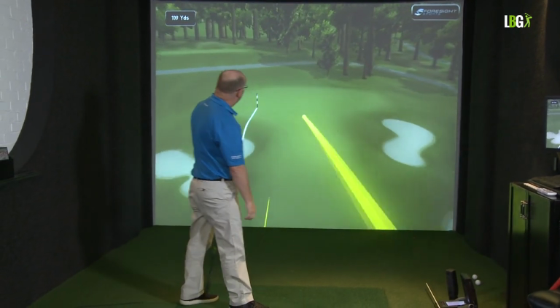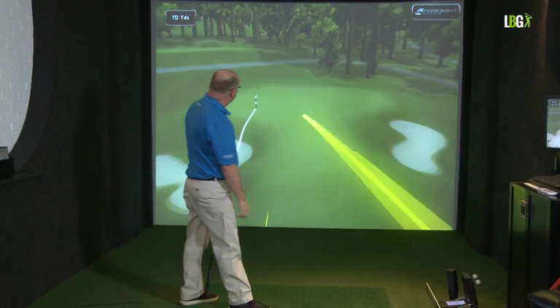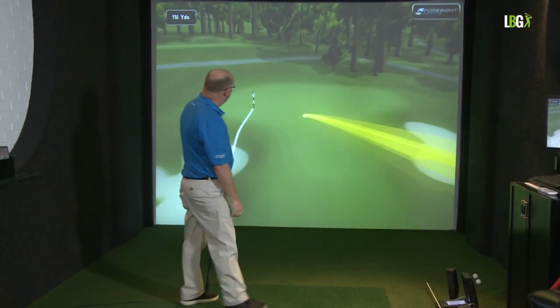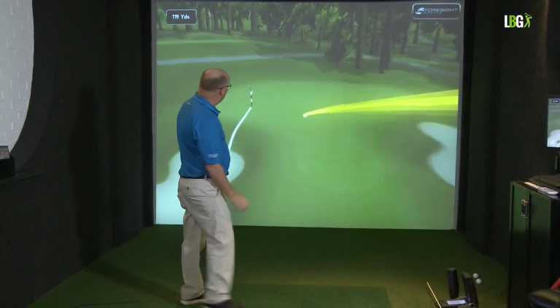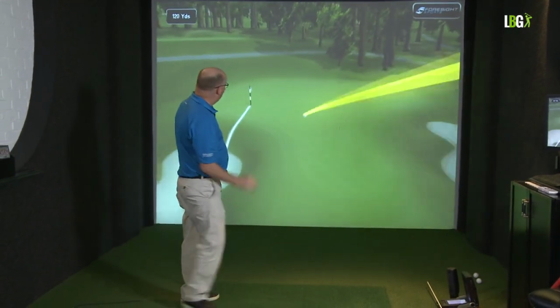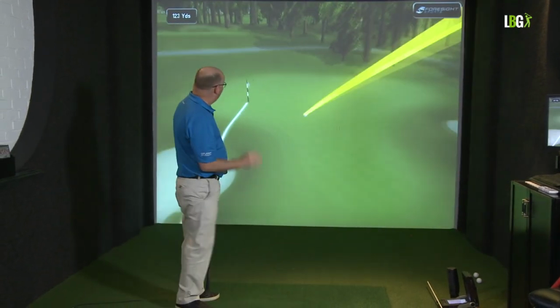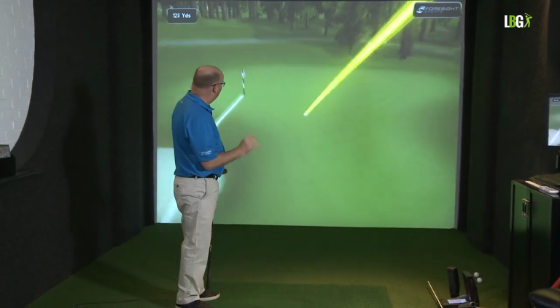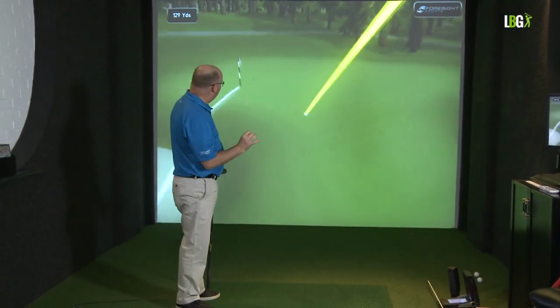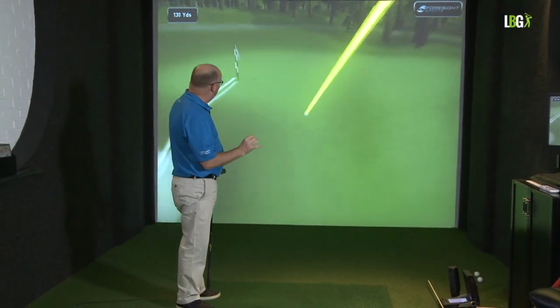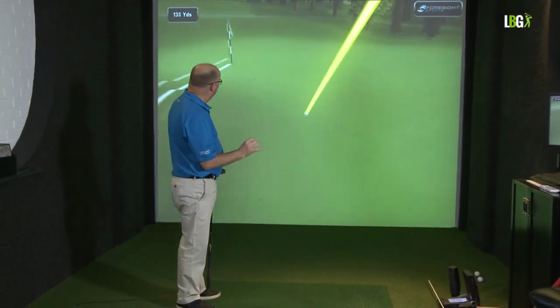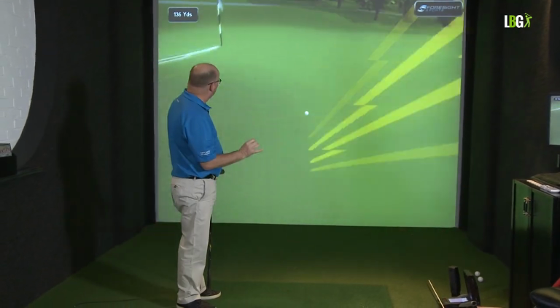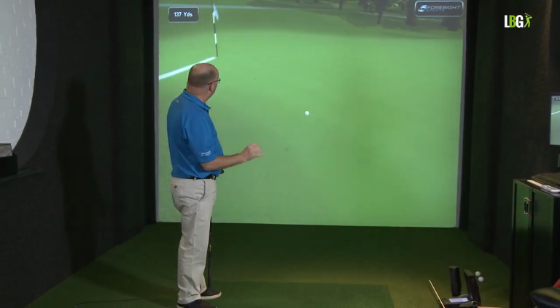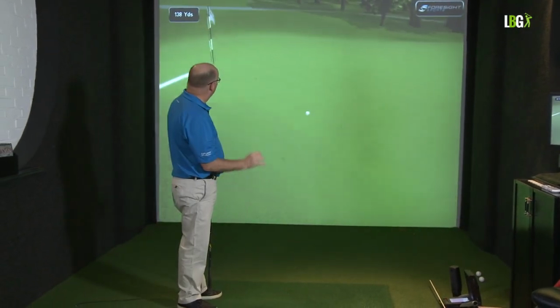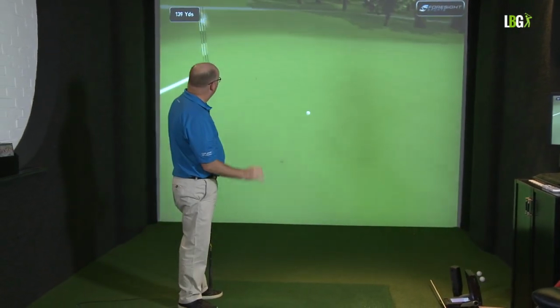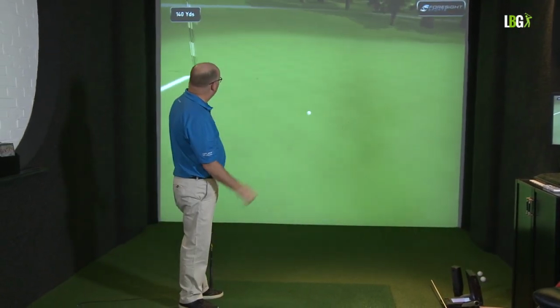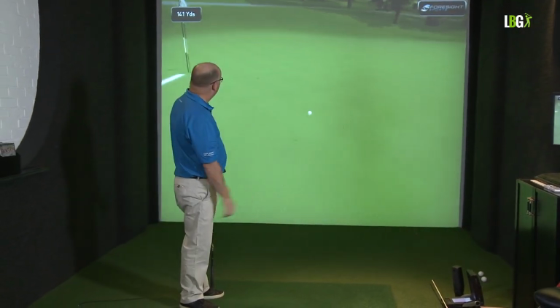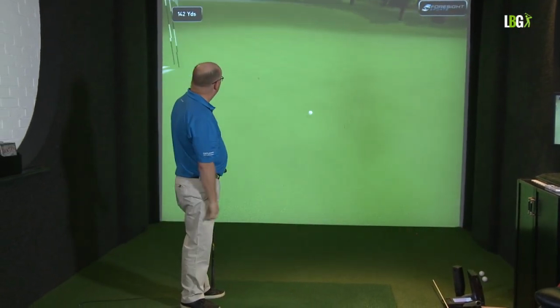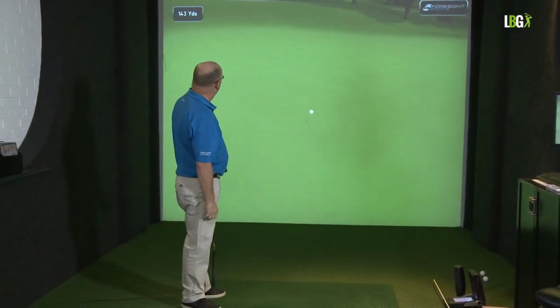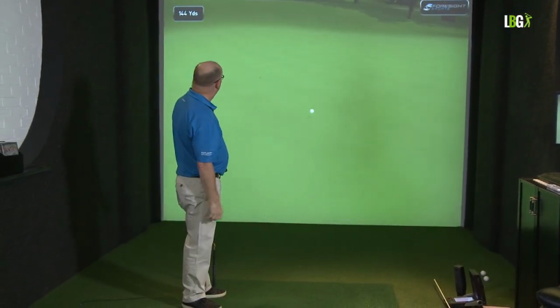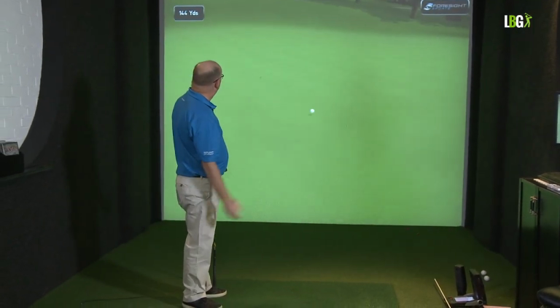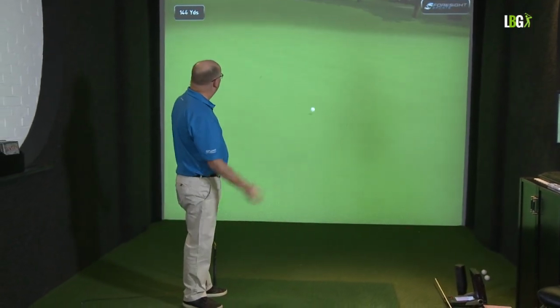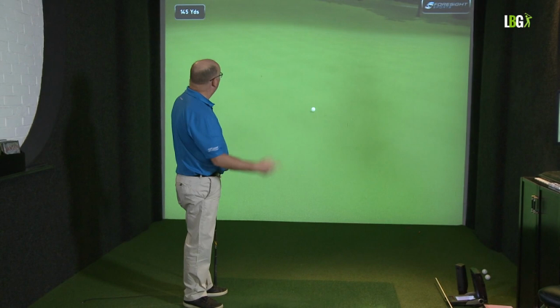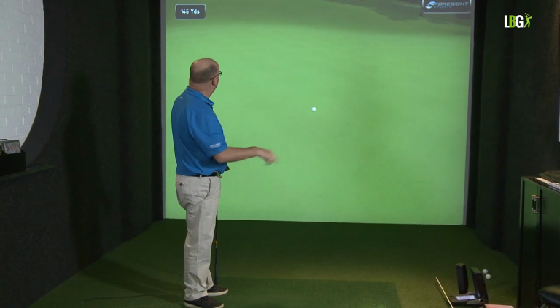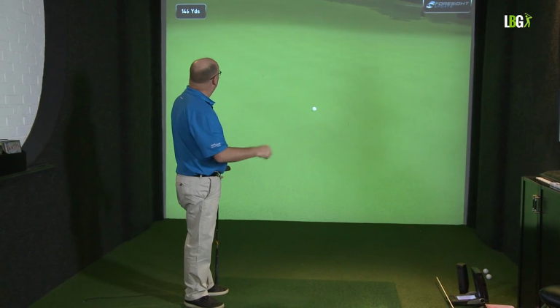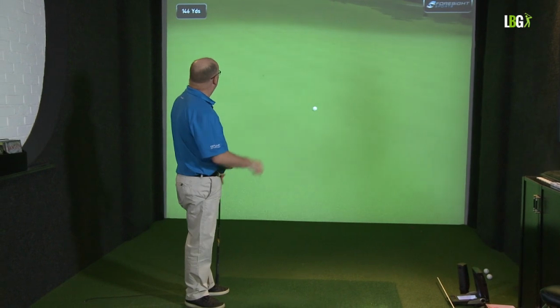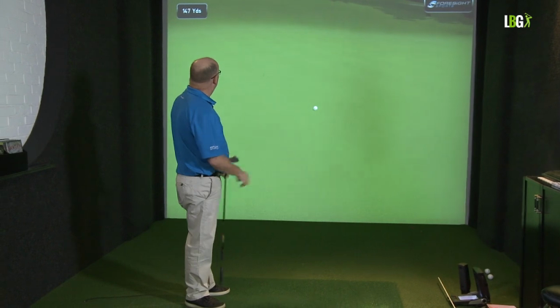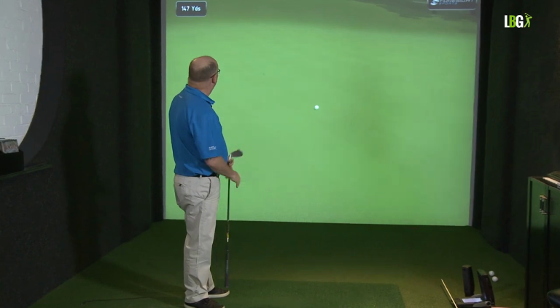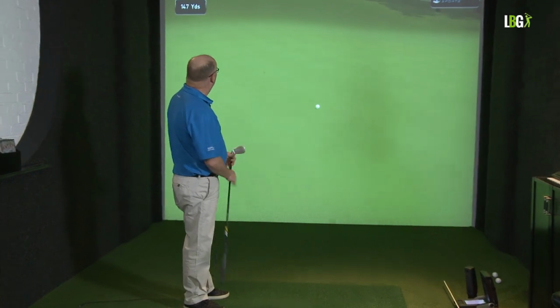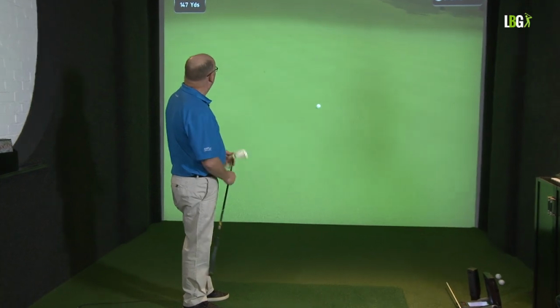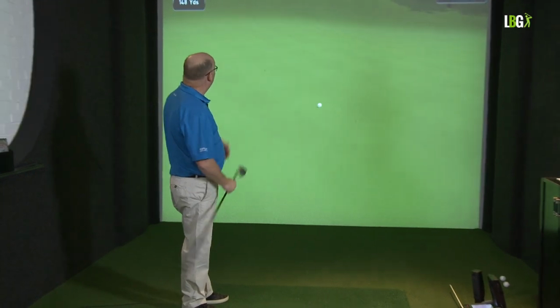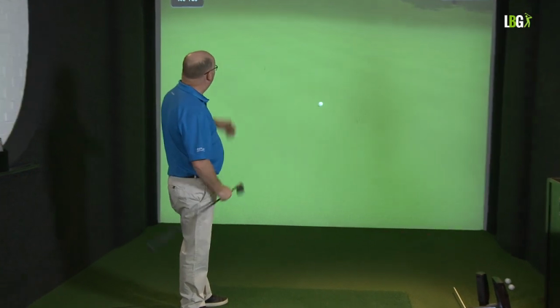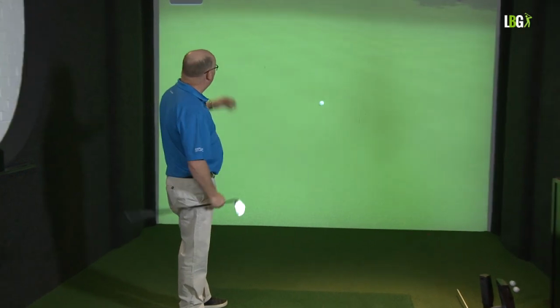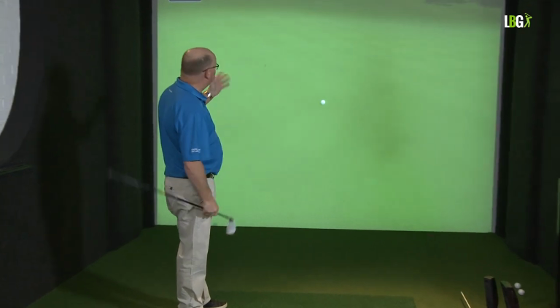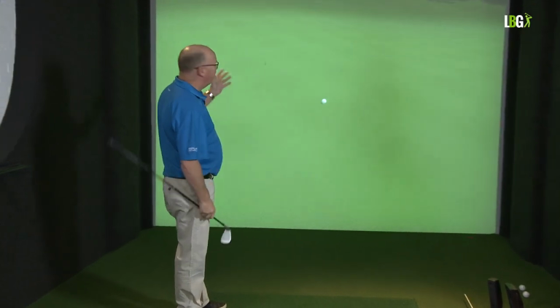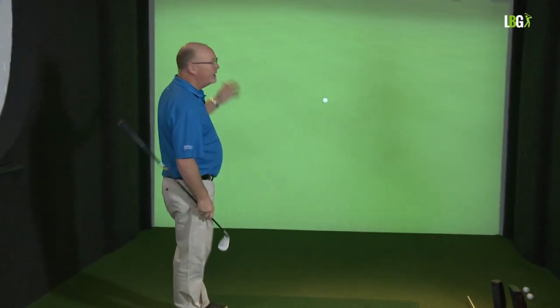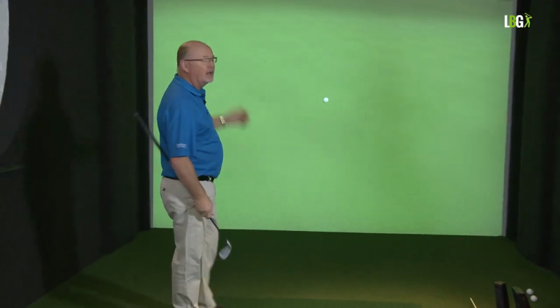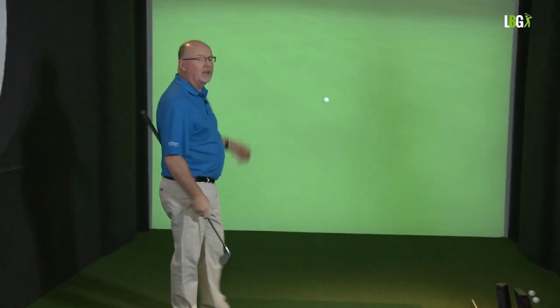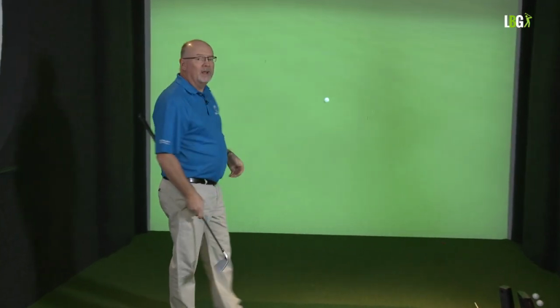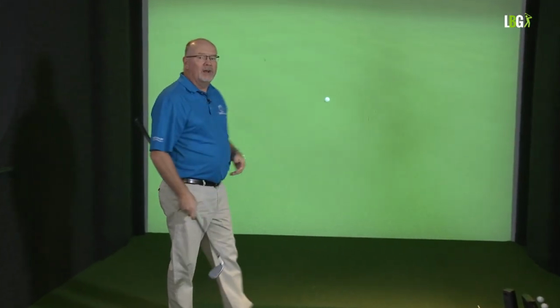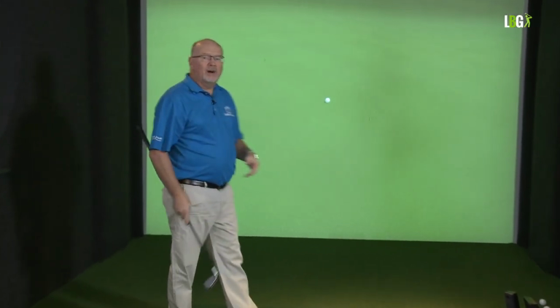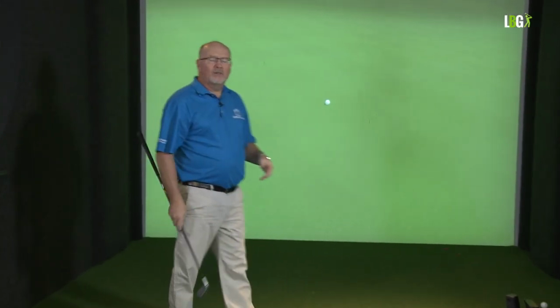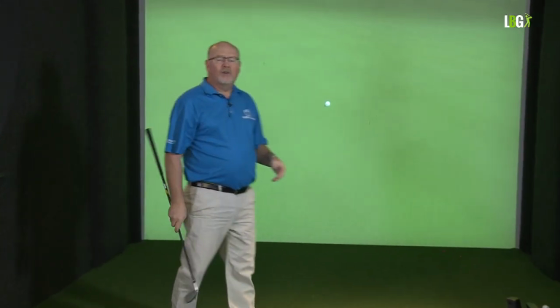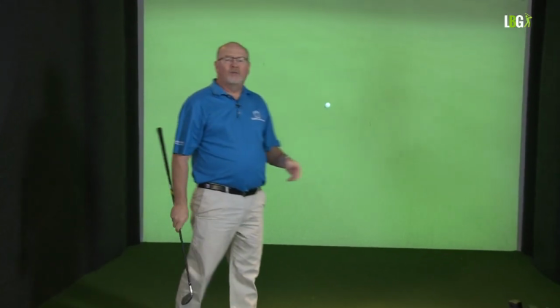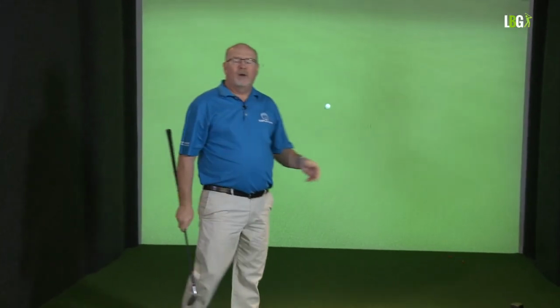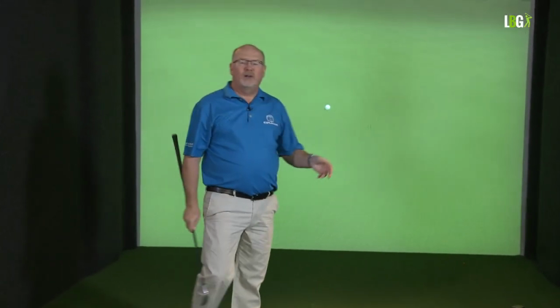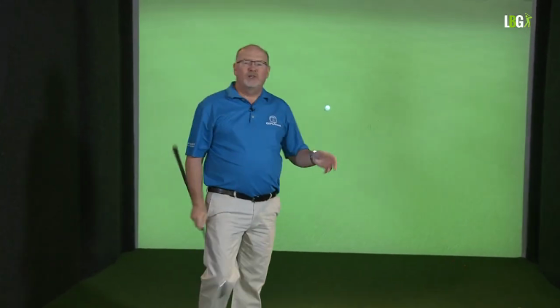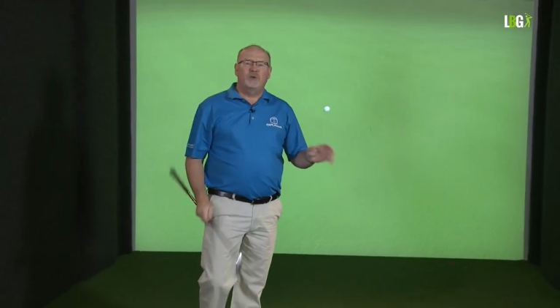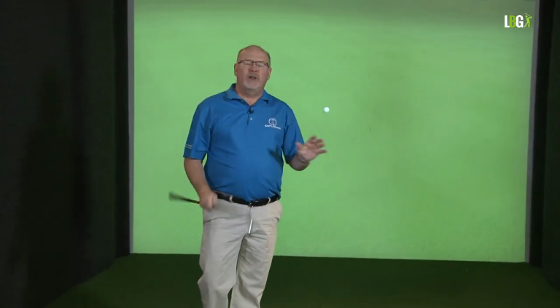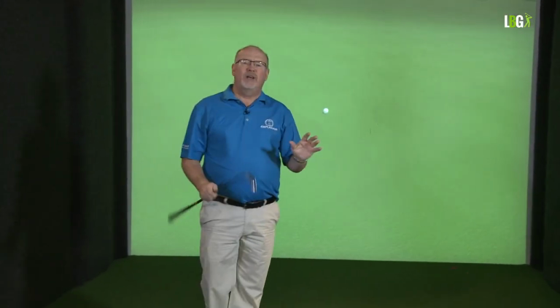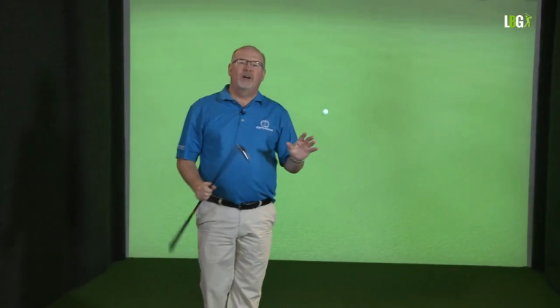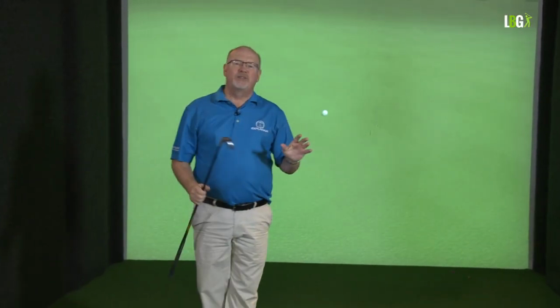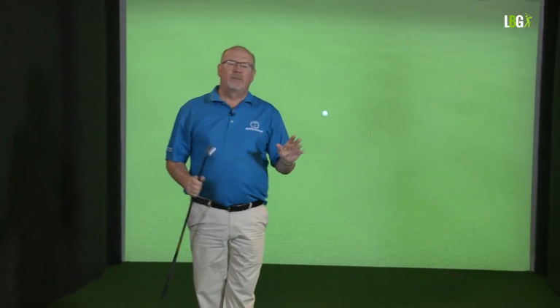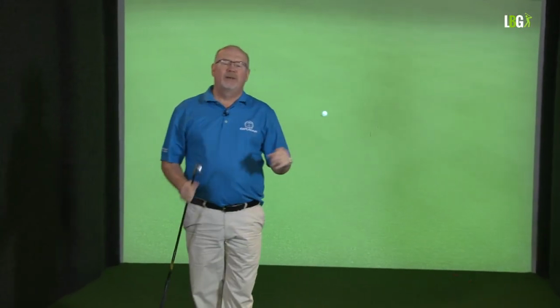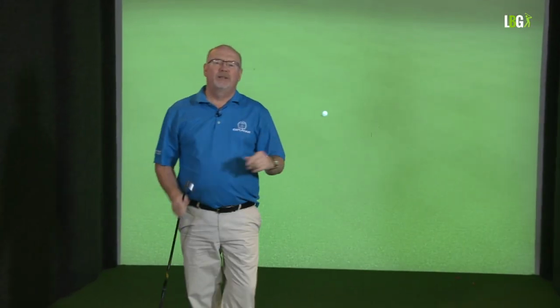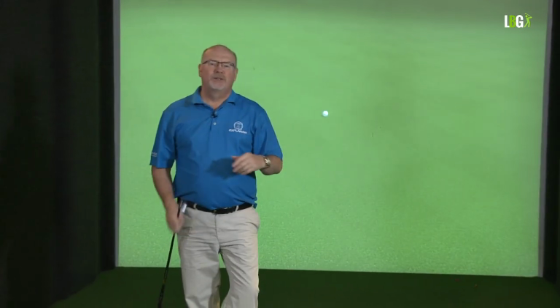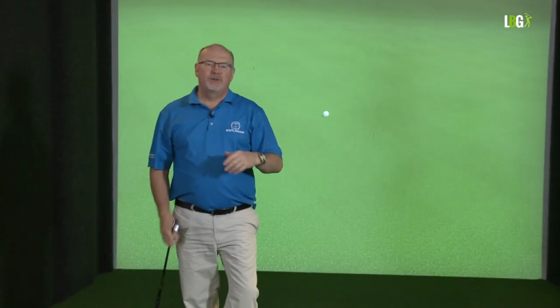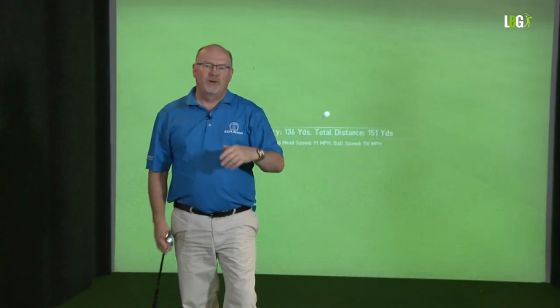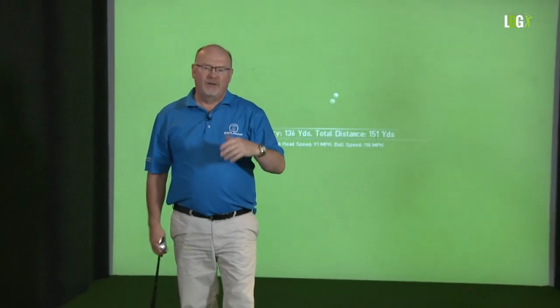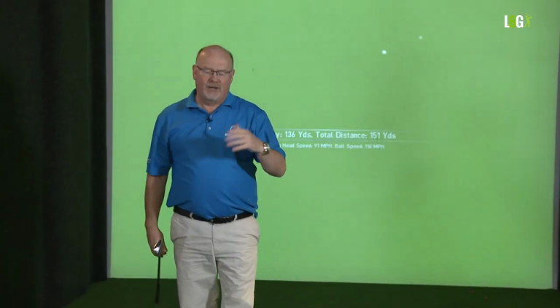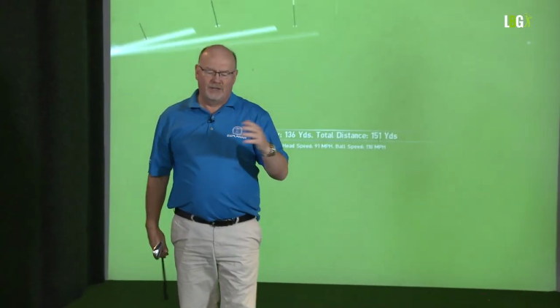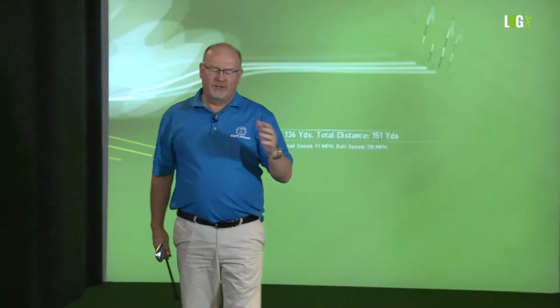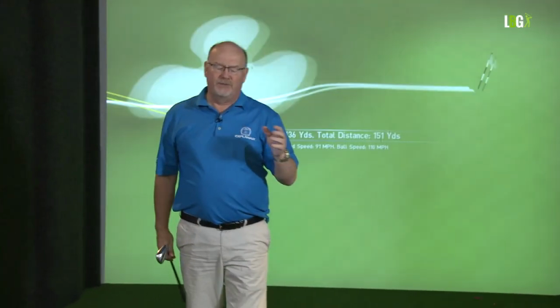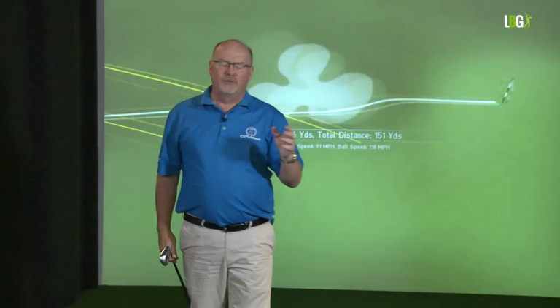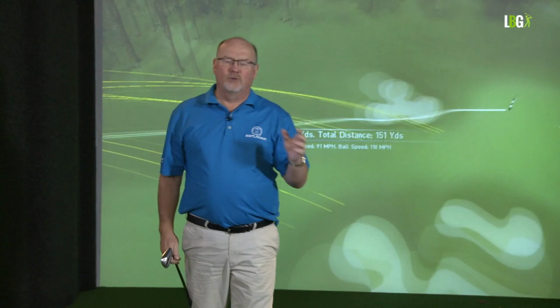I caught that a little bit more strongly, worked the ball up, and now you see I've gone from 120 yards up the hill to over 140.